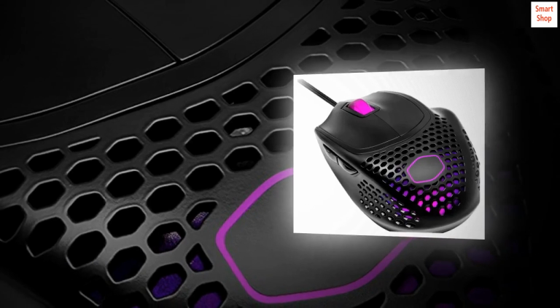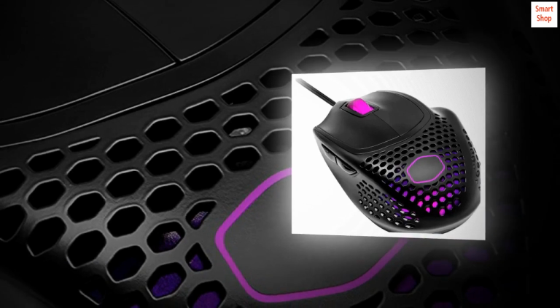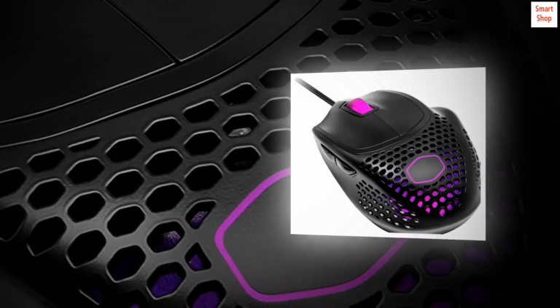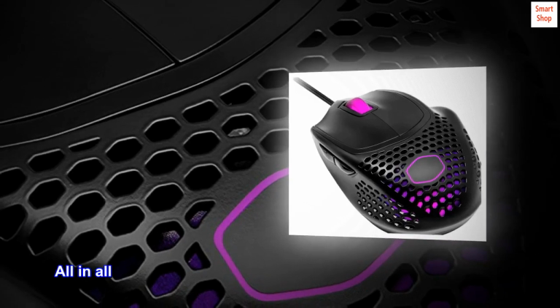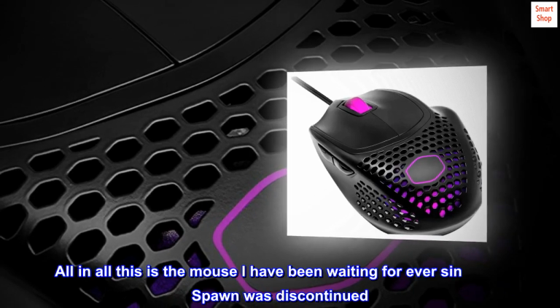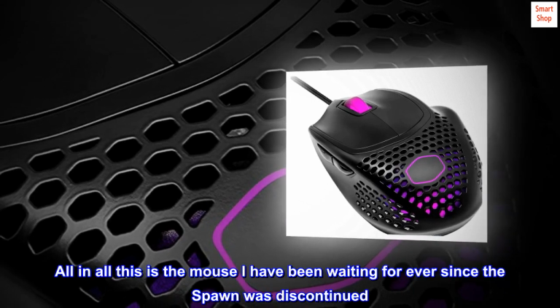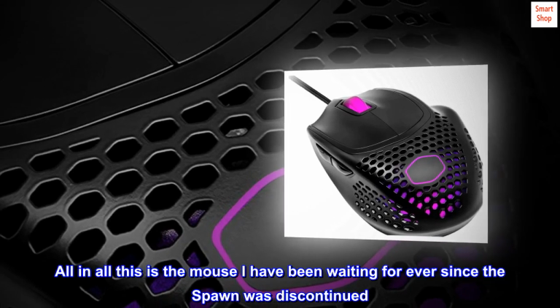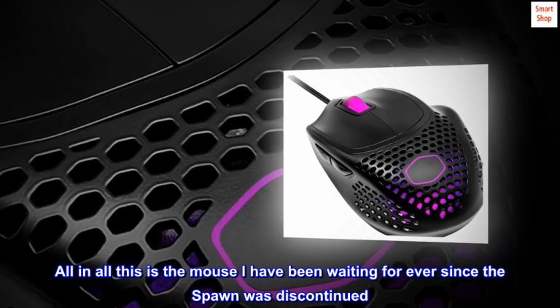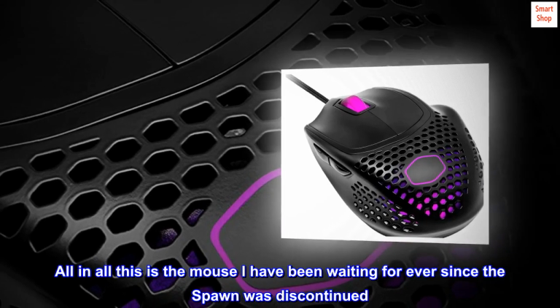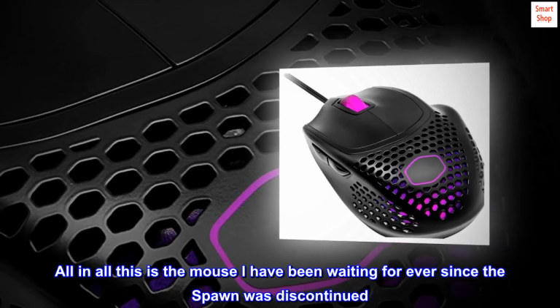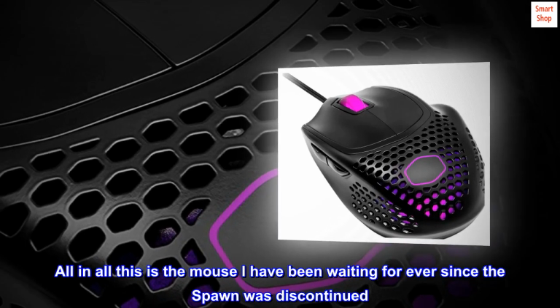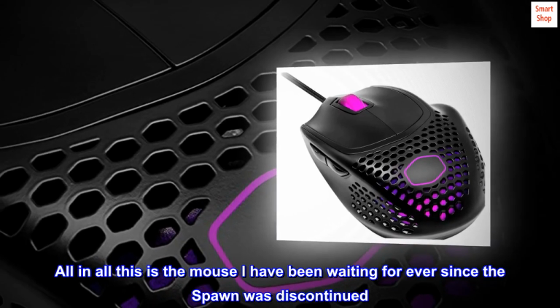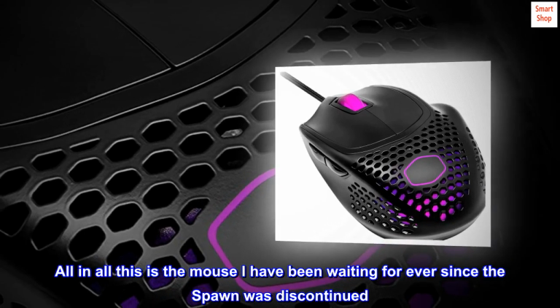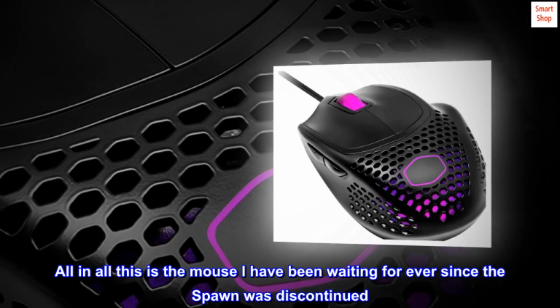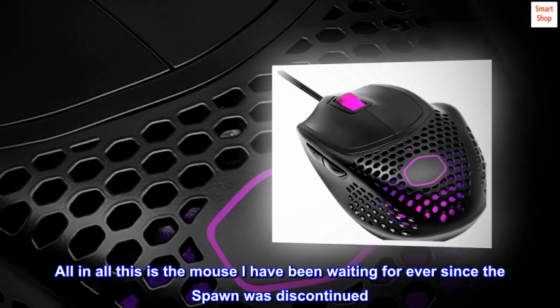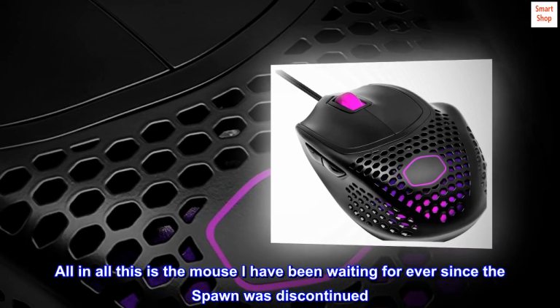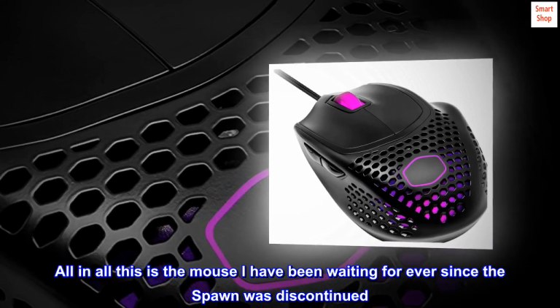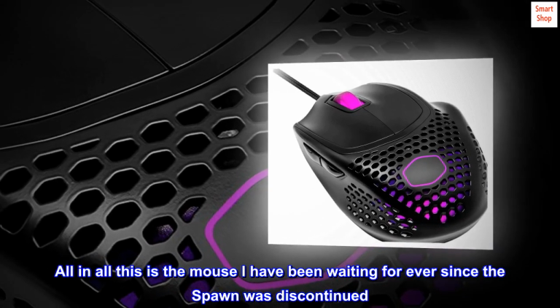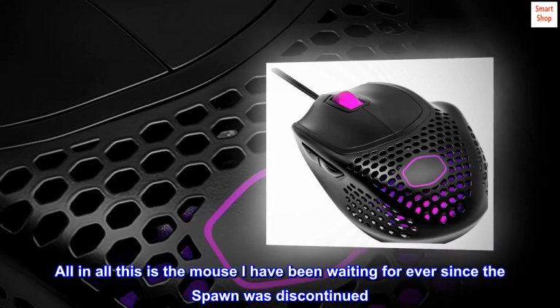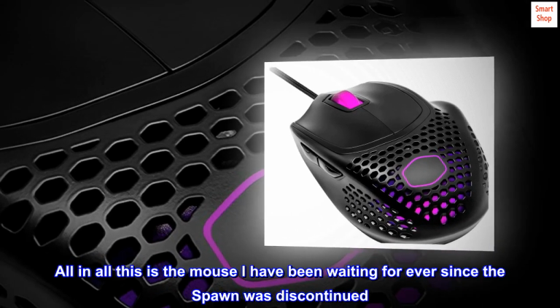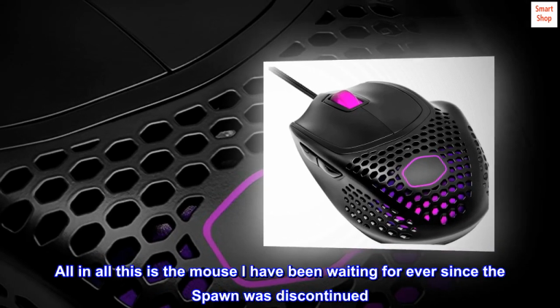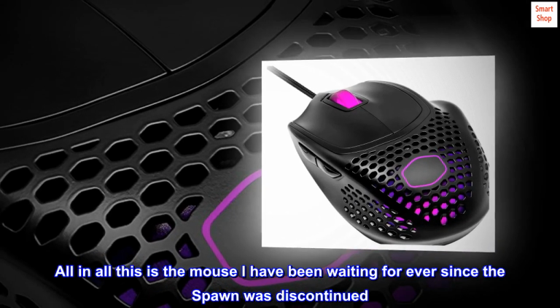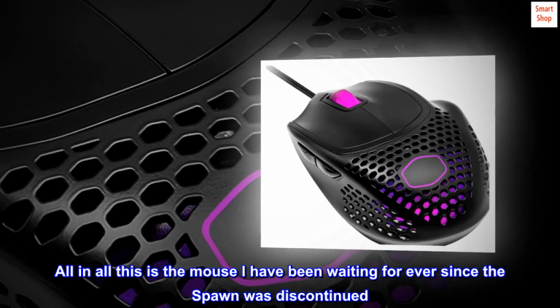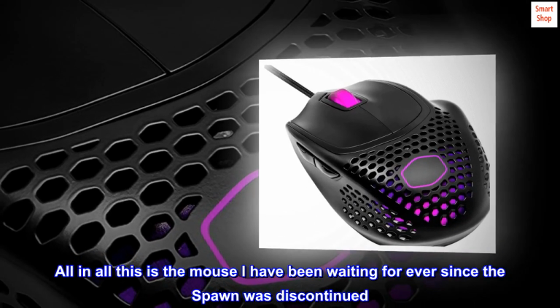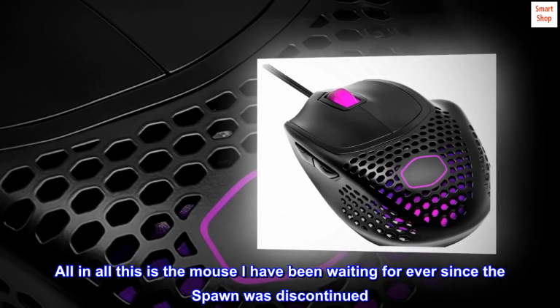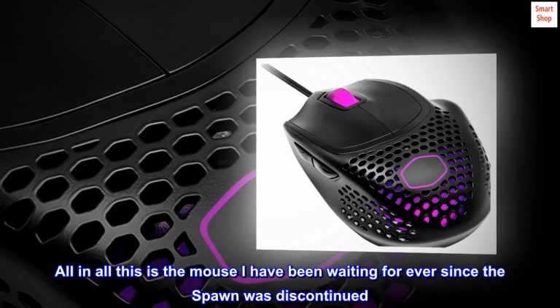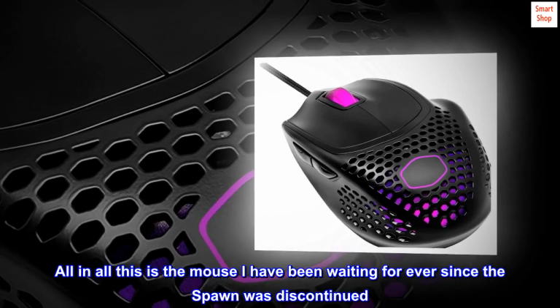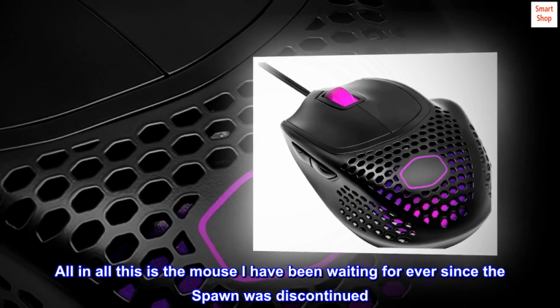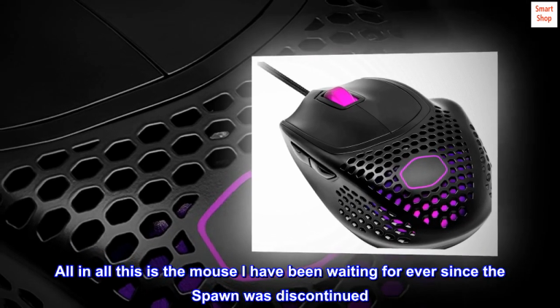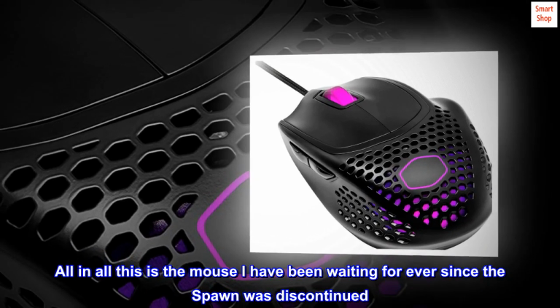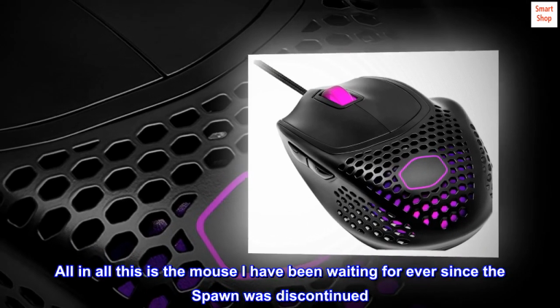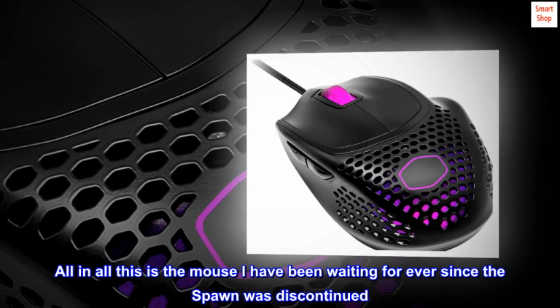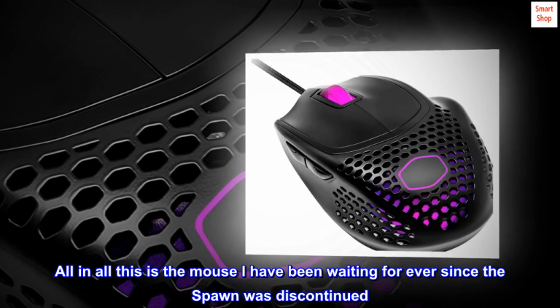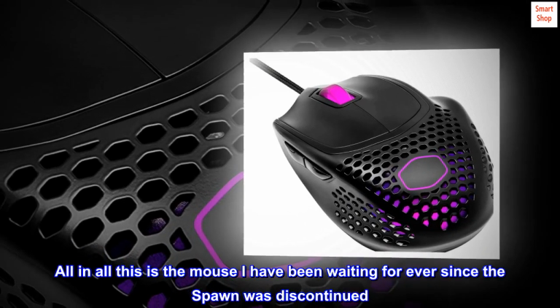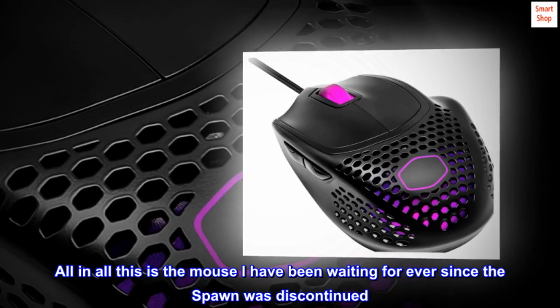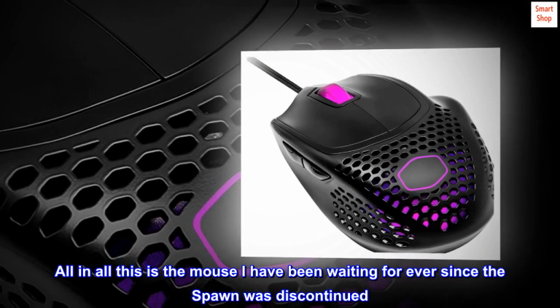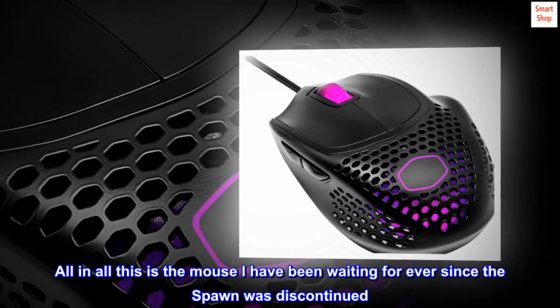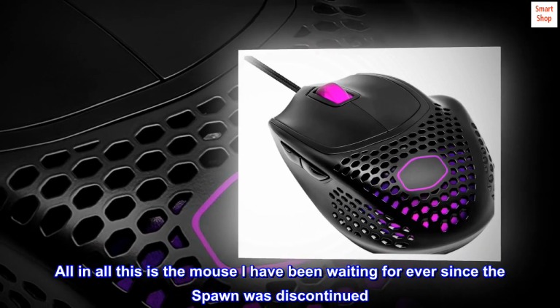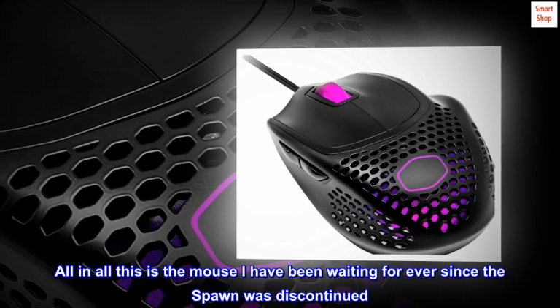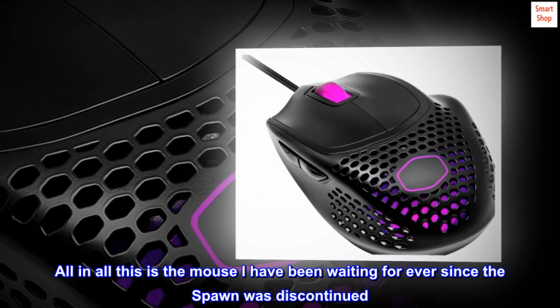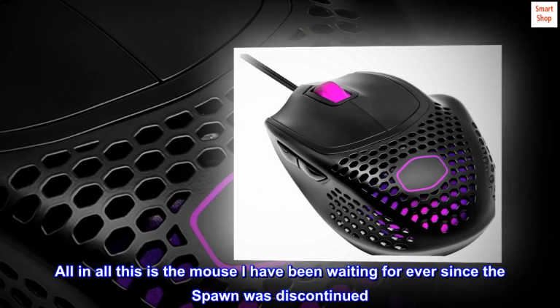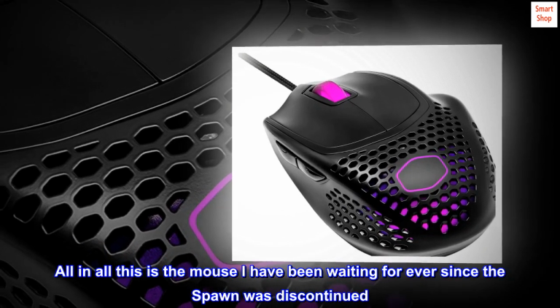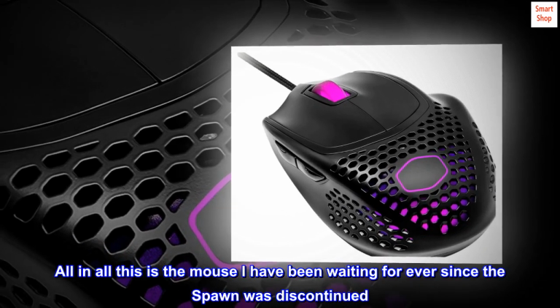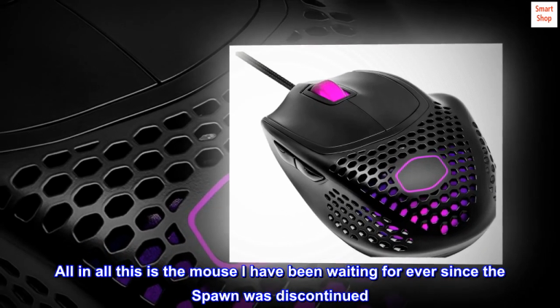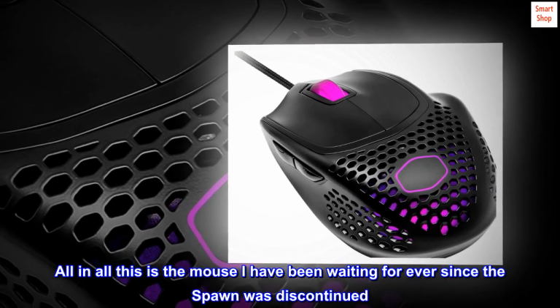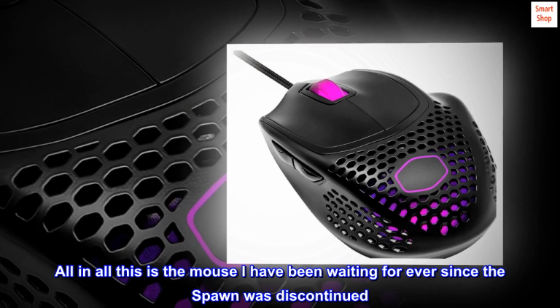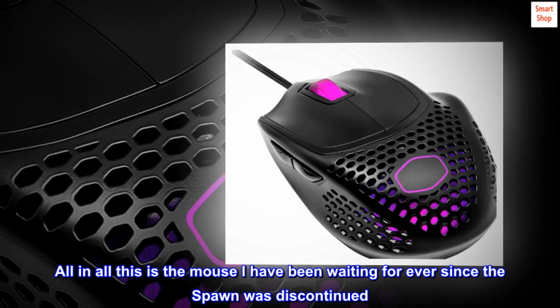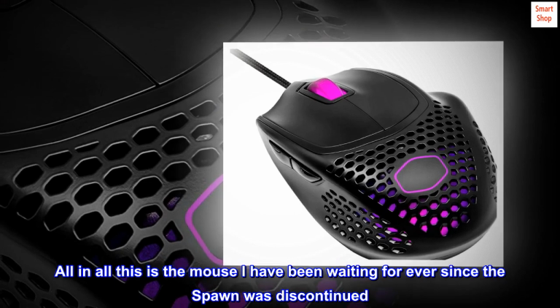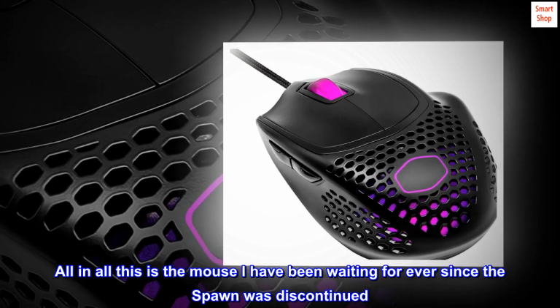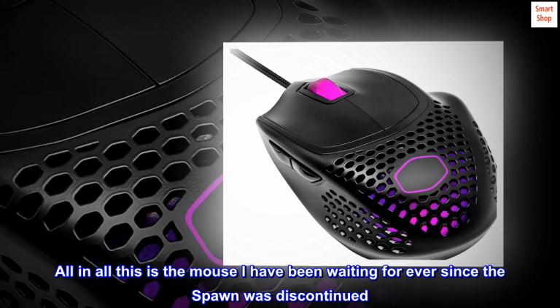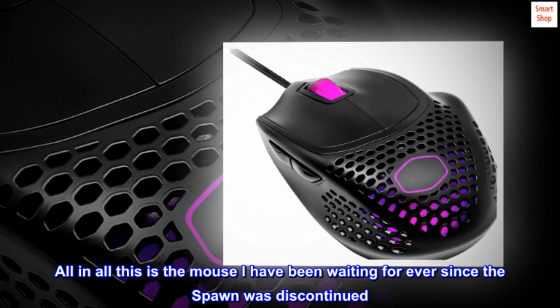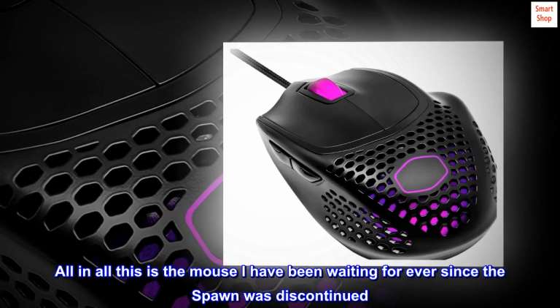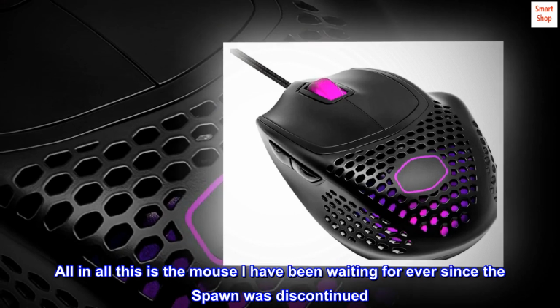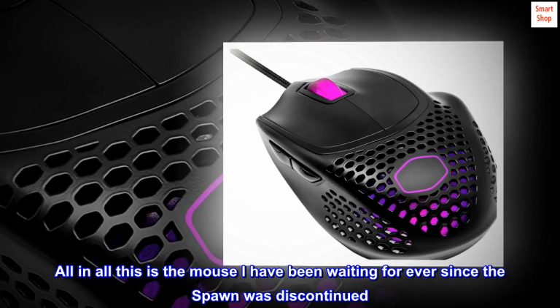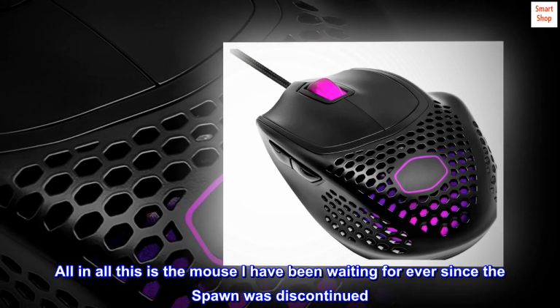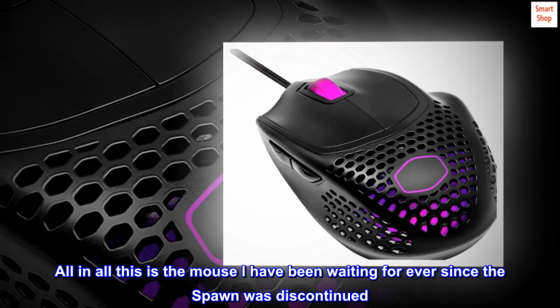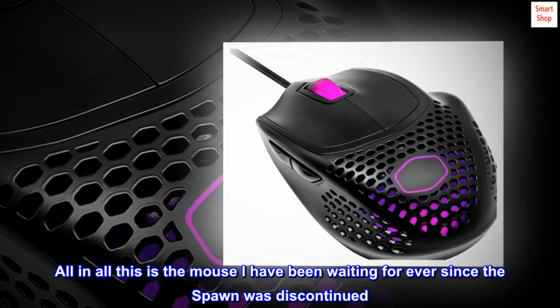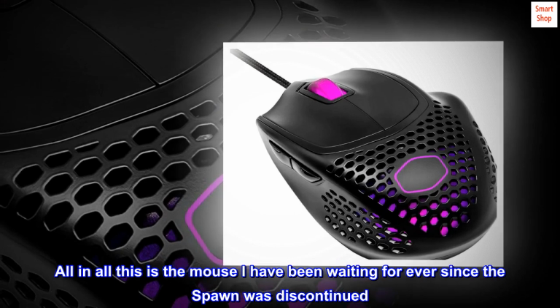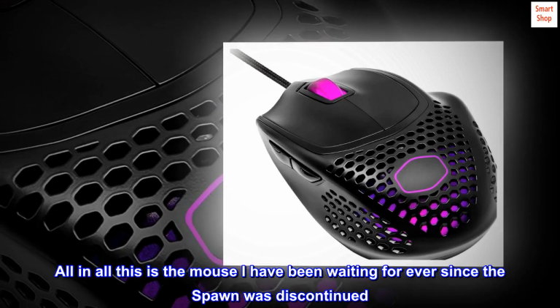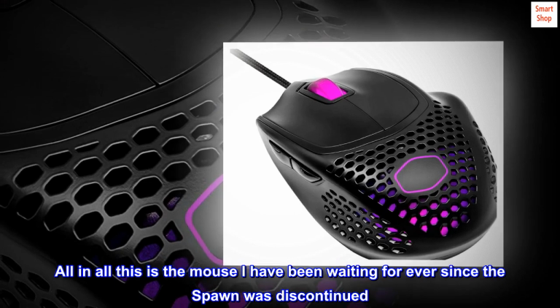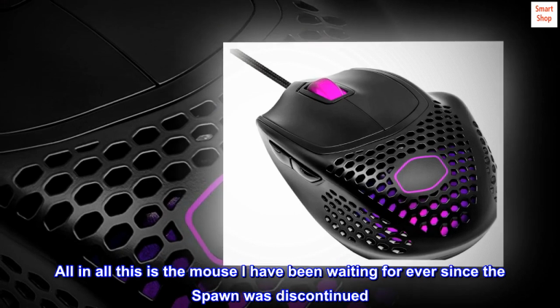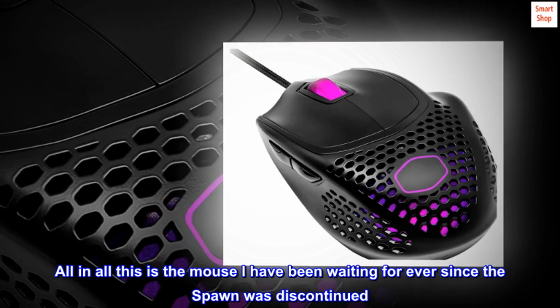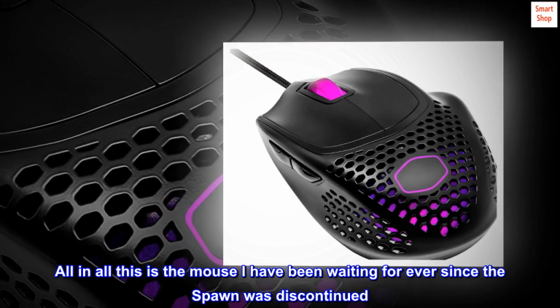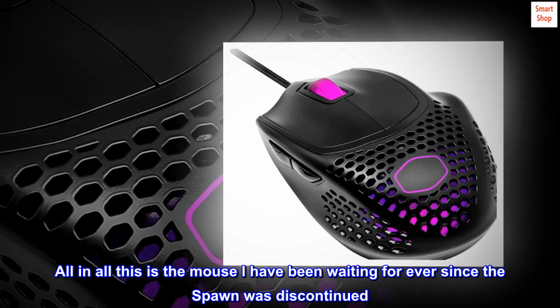All in all, this is the mouse I have been waiting for ever since the Spawn was discontinued. Cheers, CM.